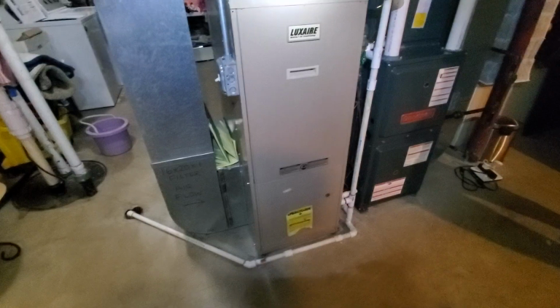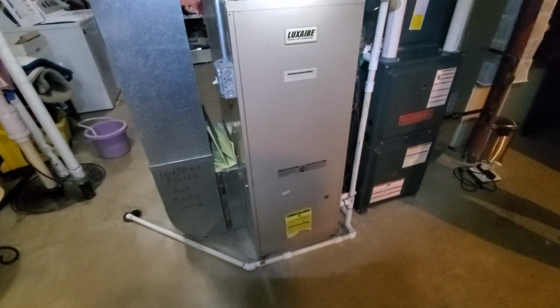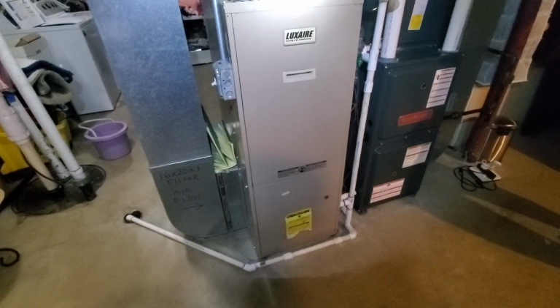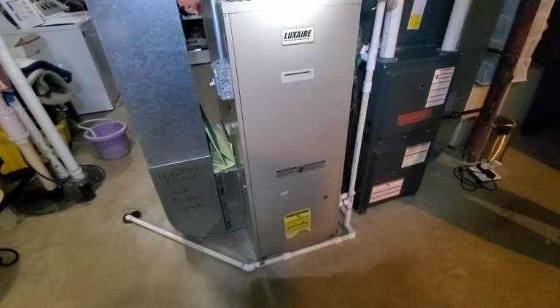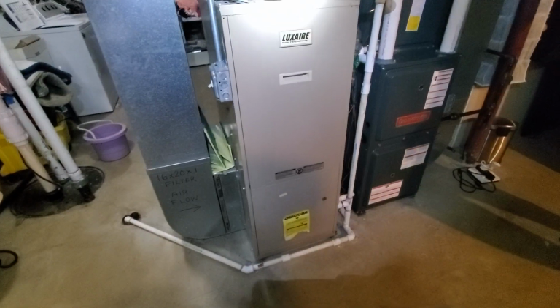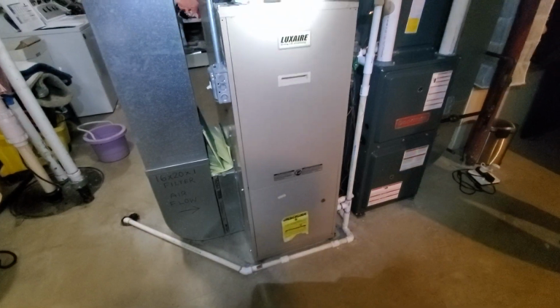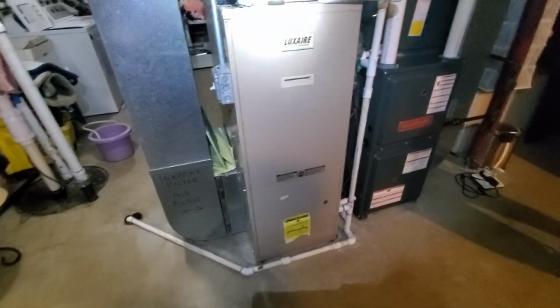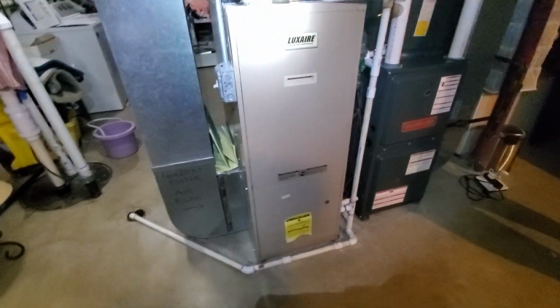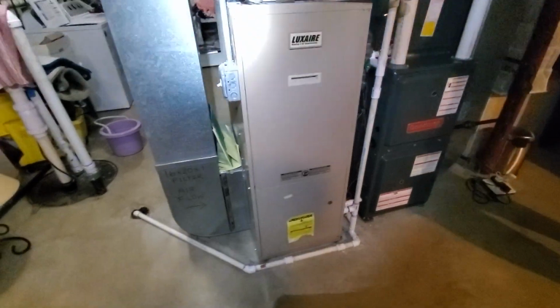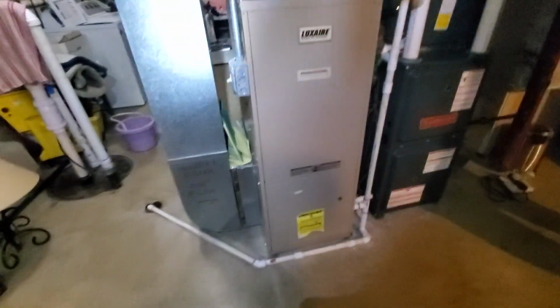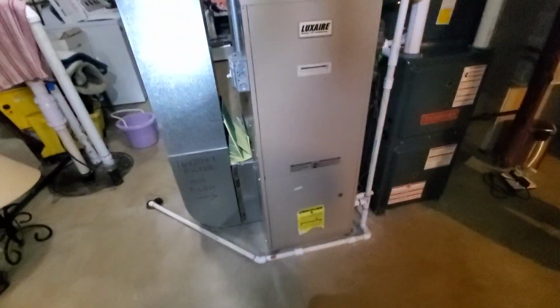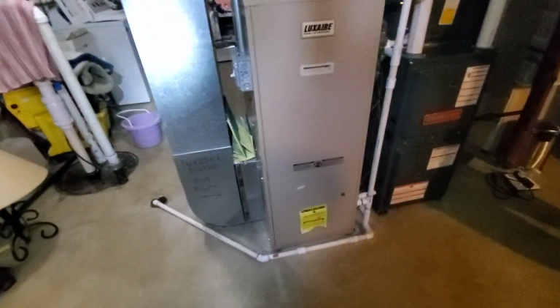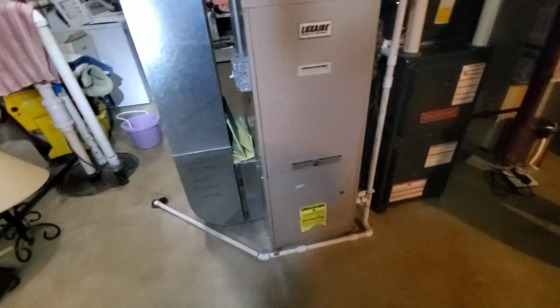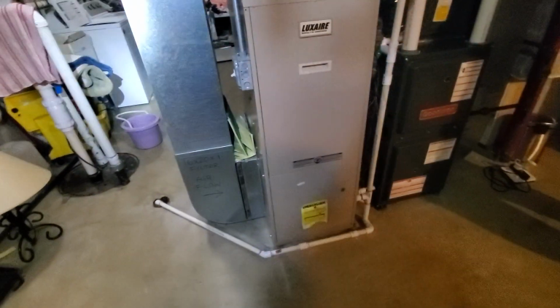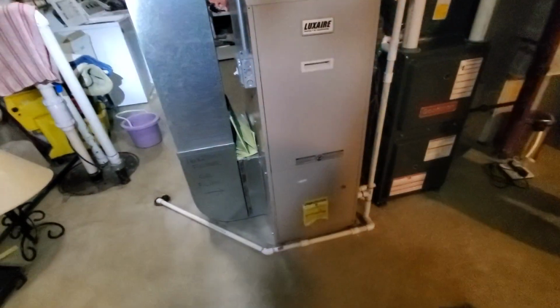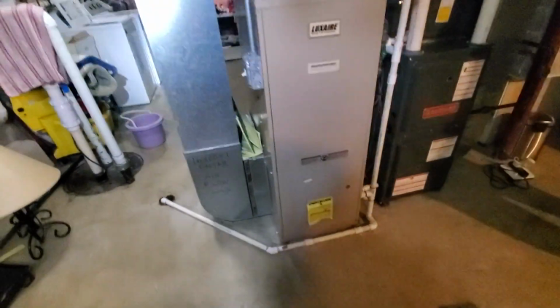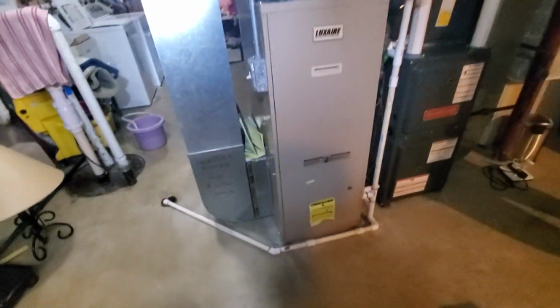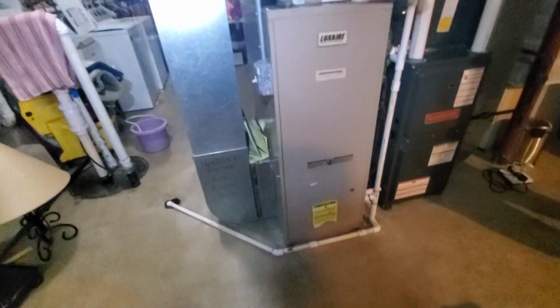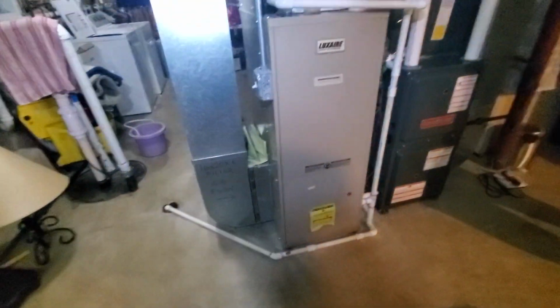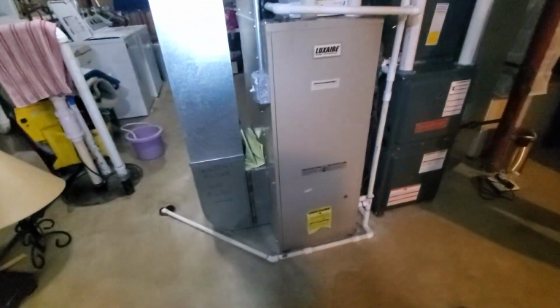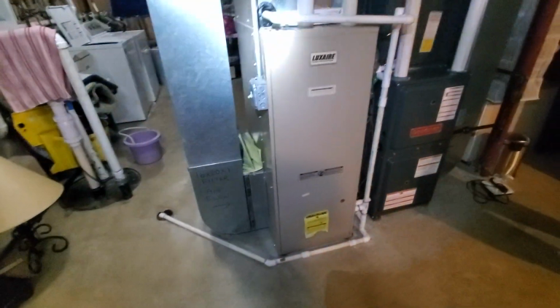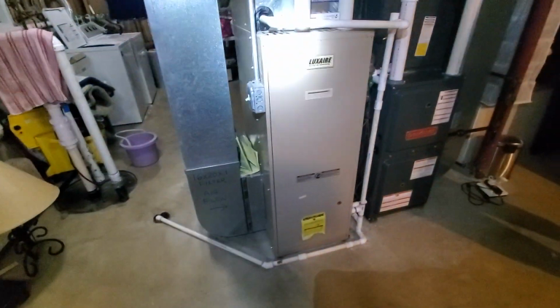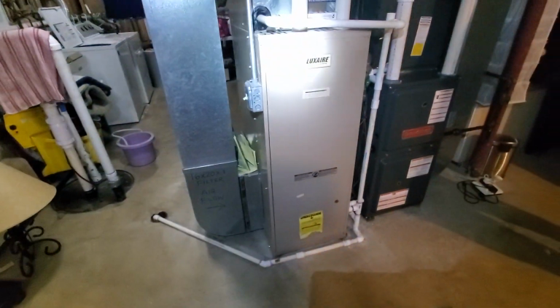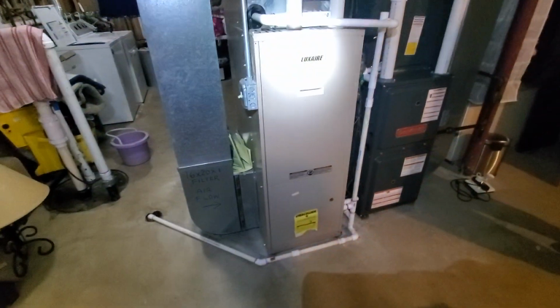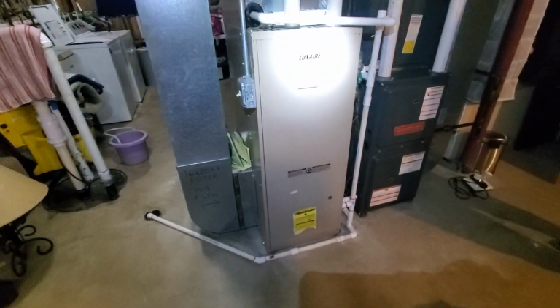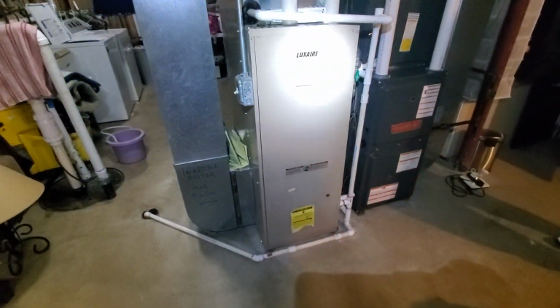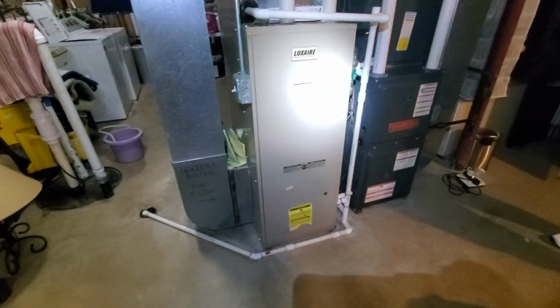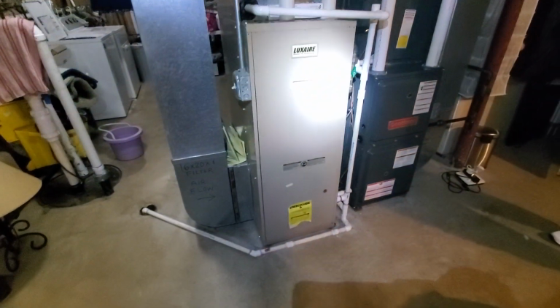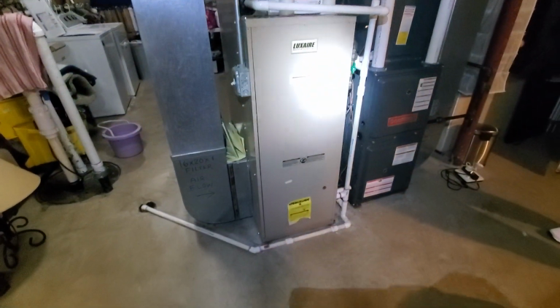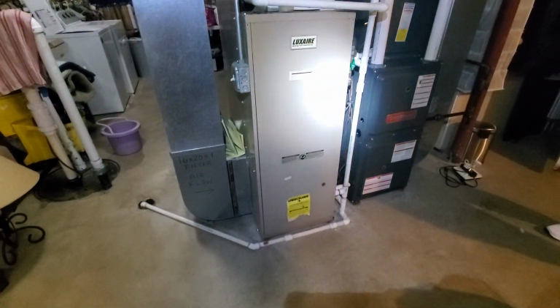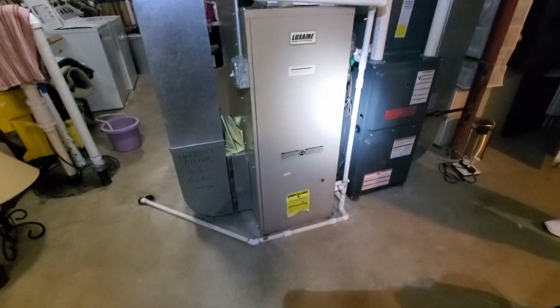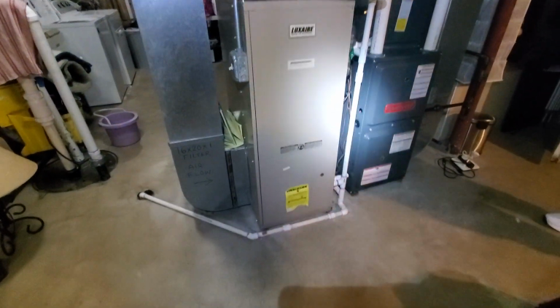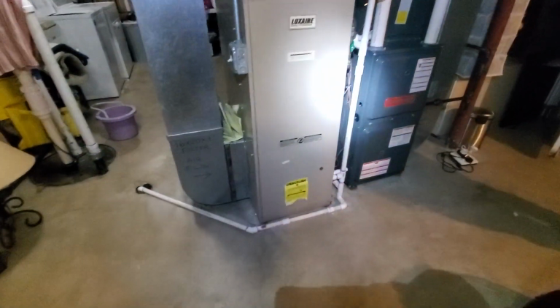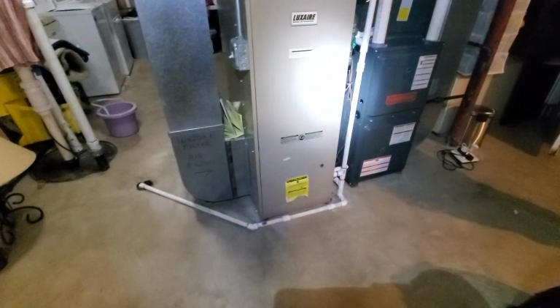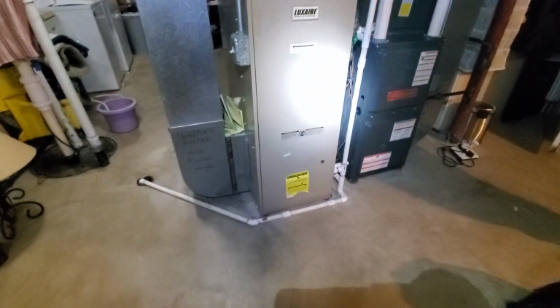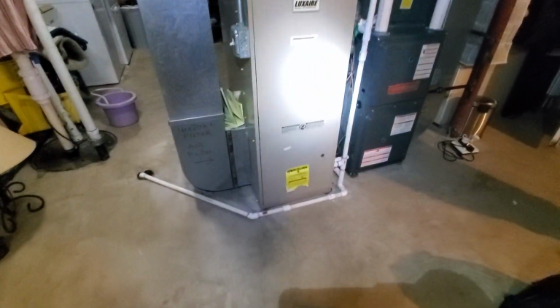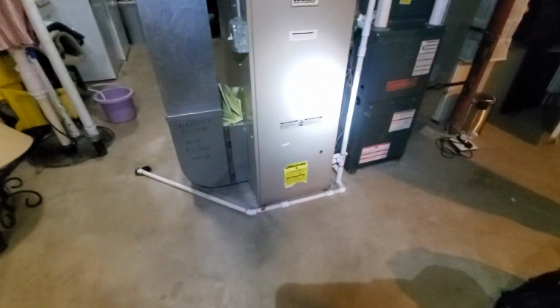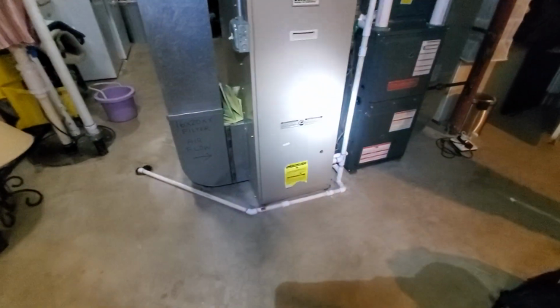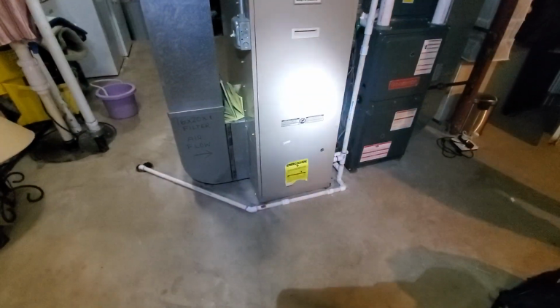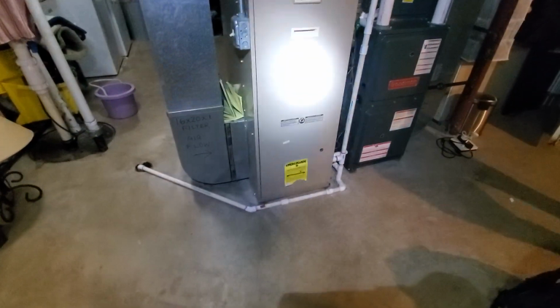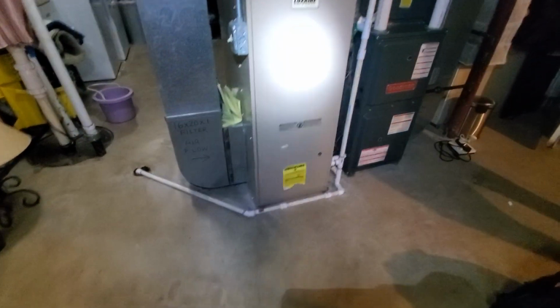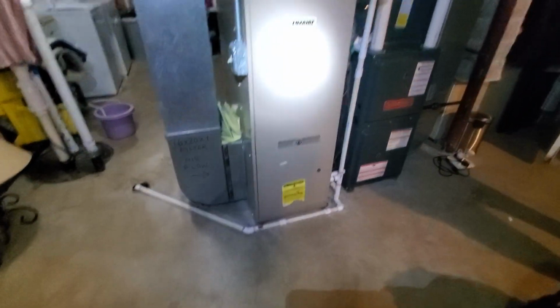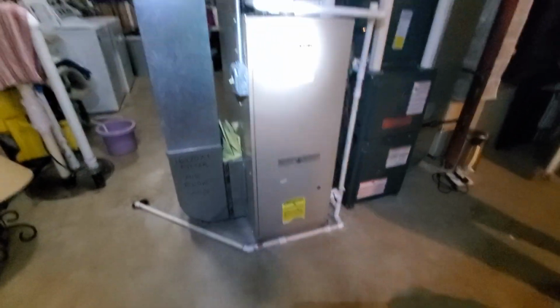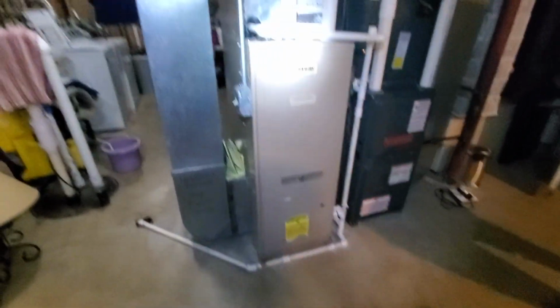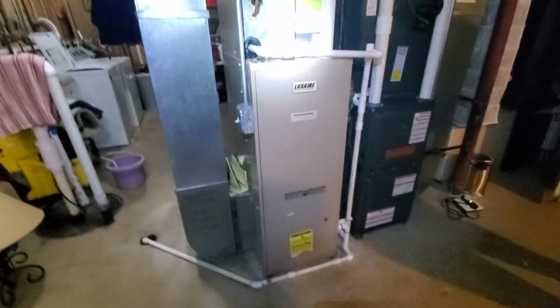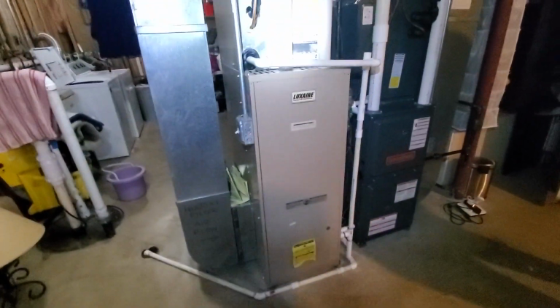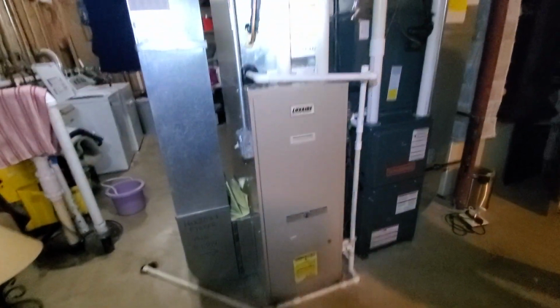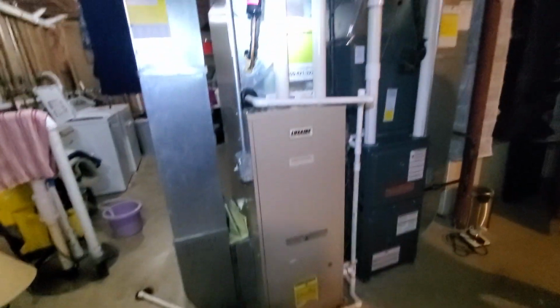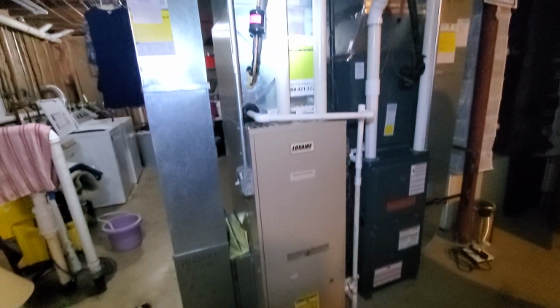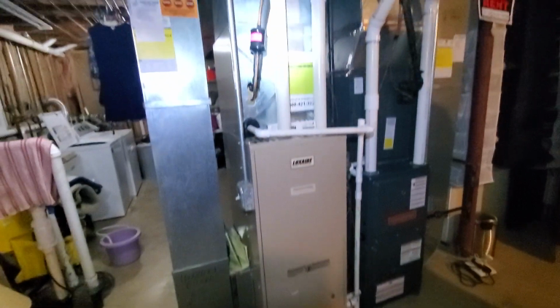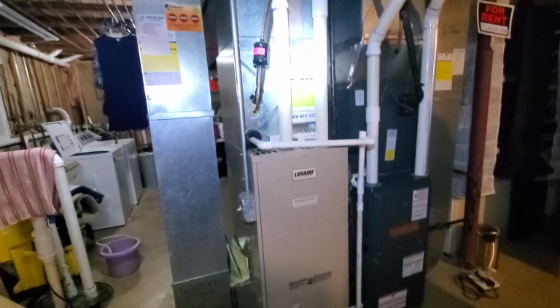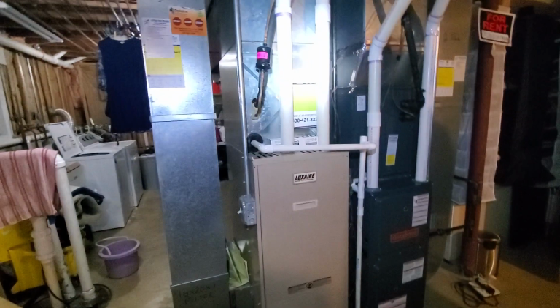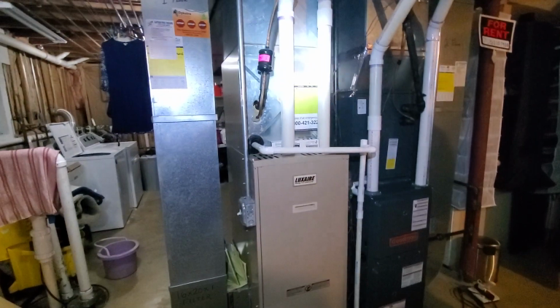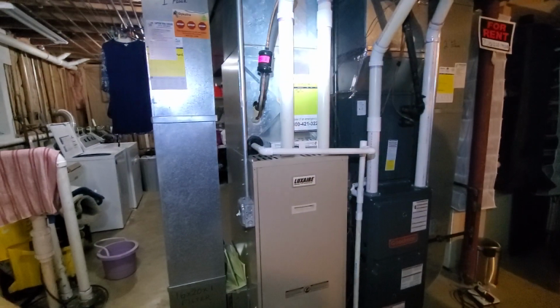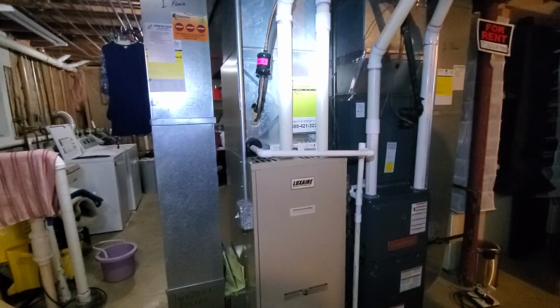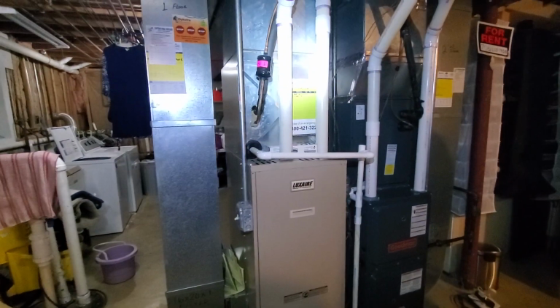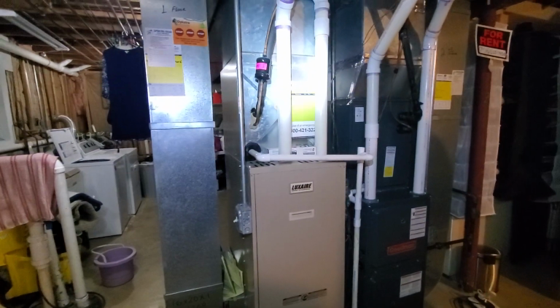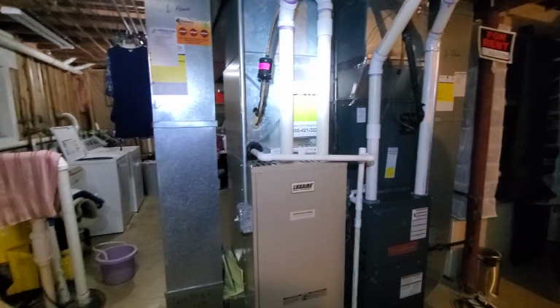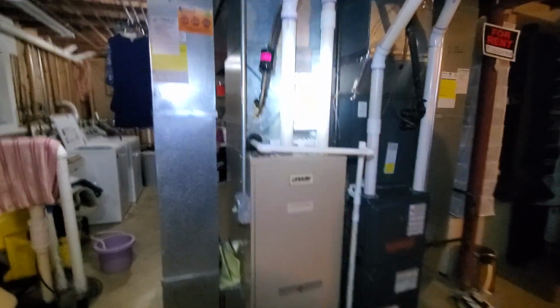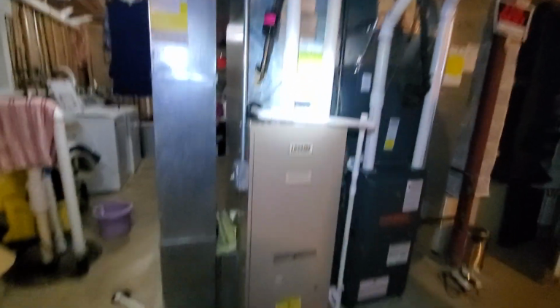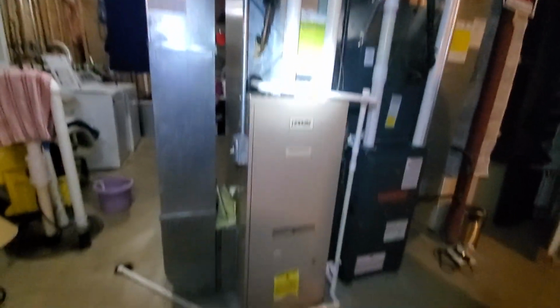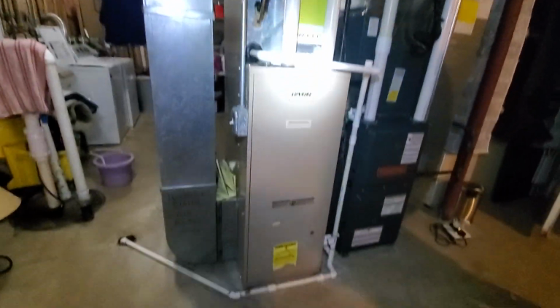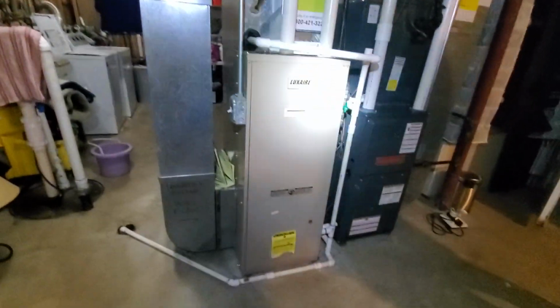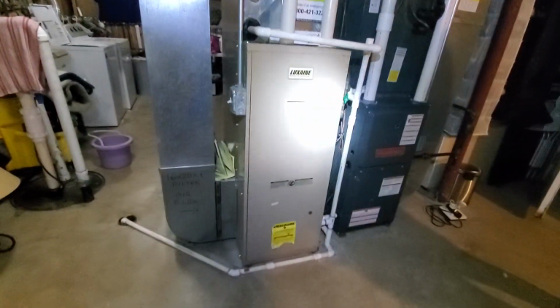Hello team, Chelsea's Tech 874. We're out in Berwyn. Homeowner is looking to just replace this furnace here.